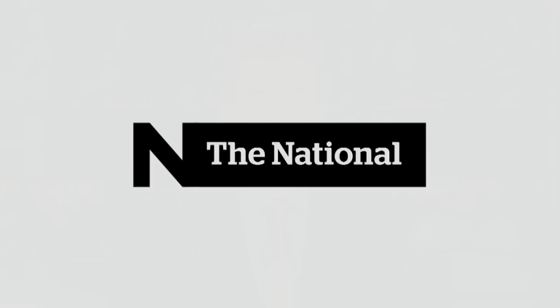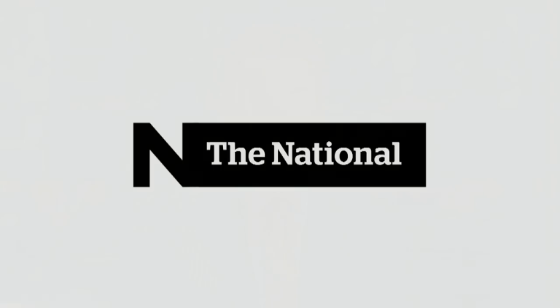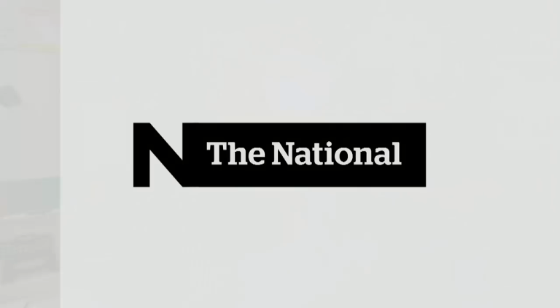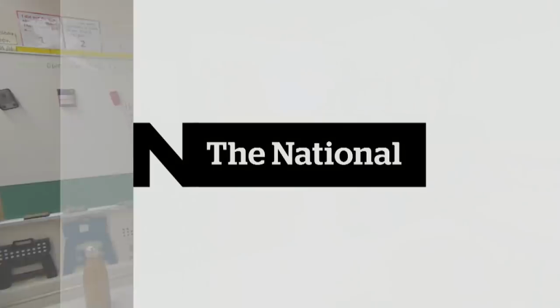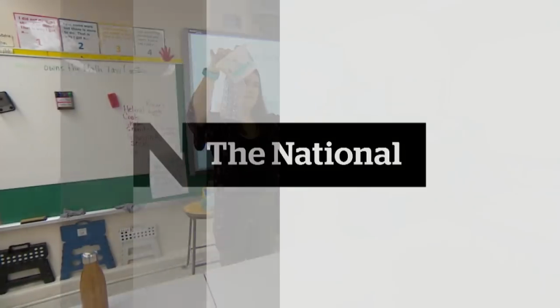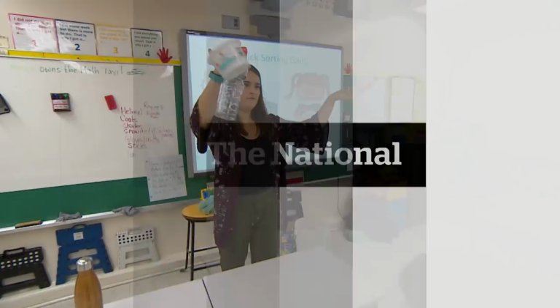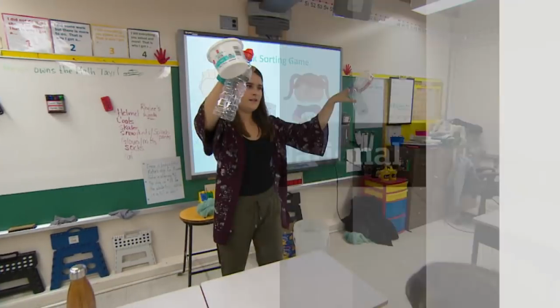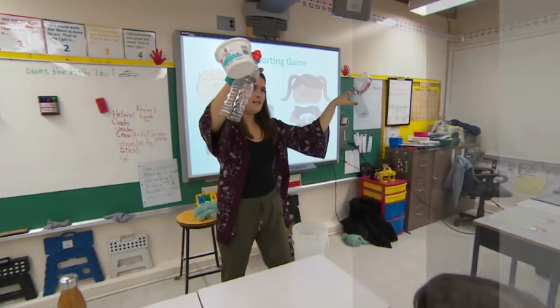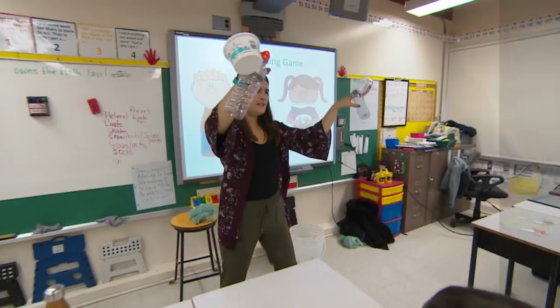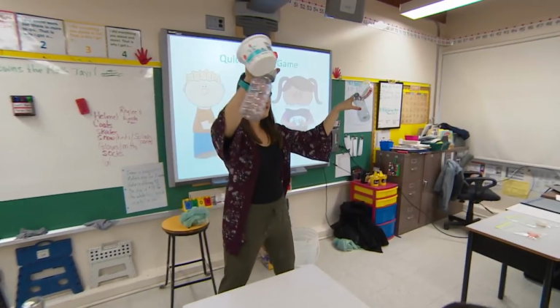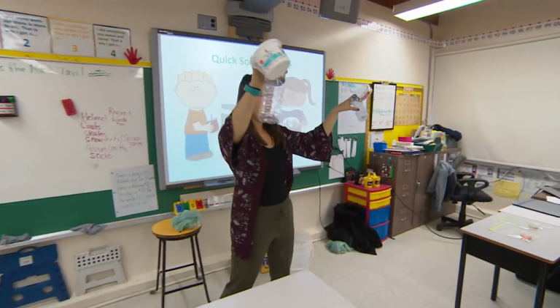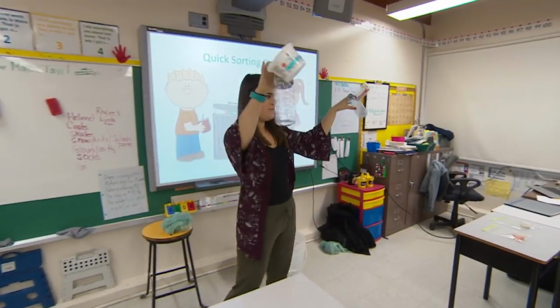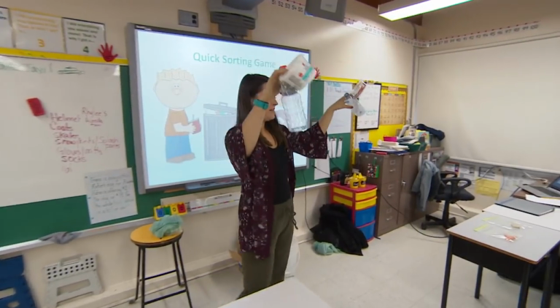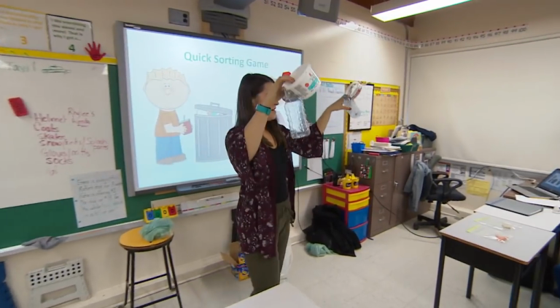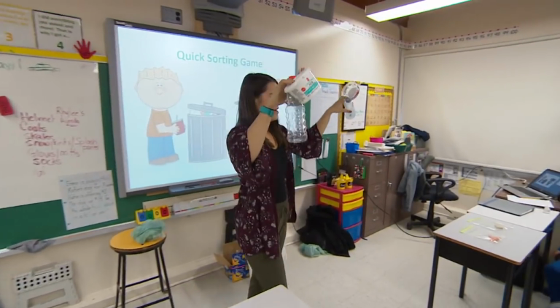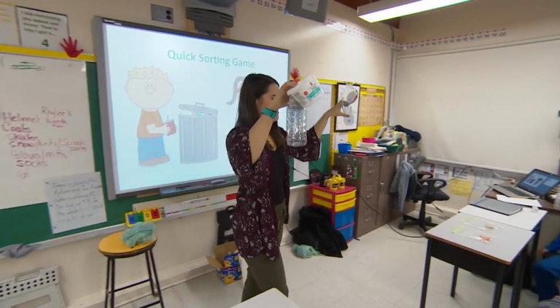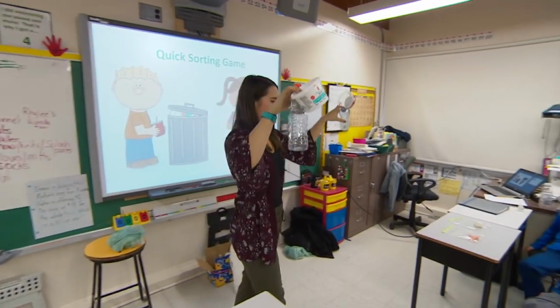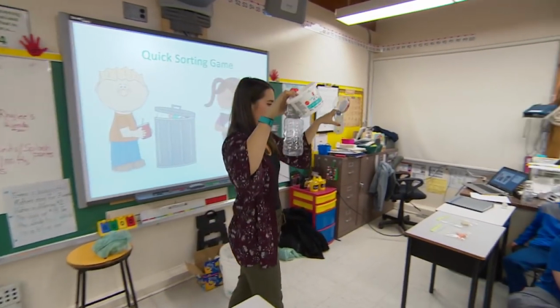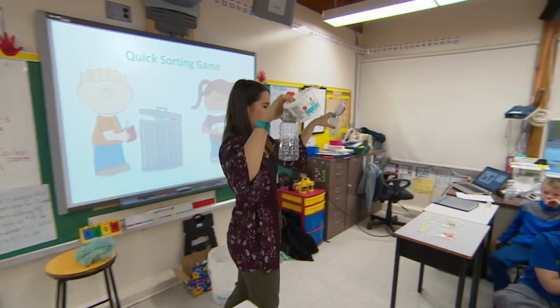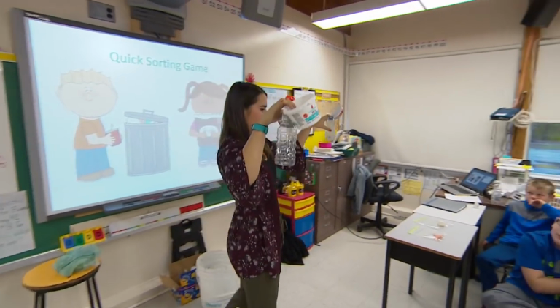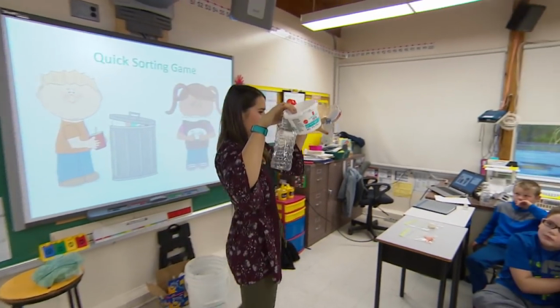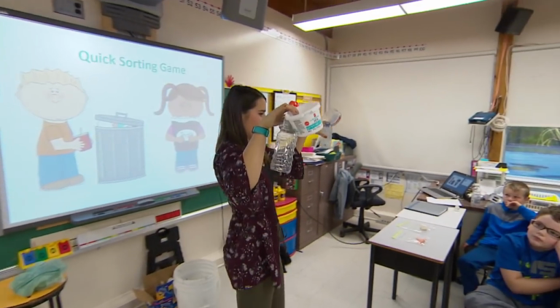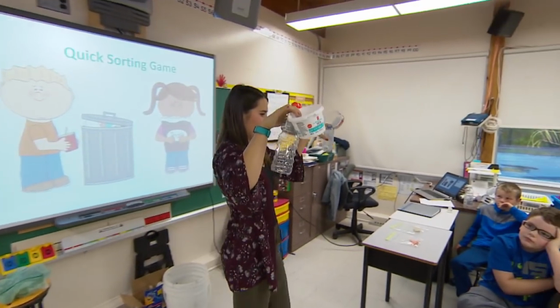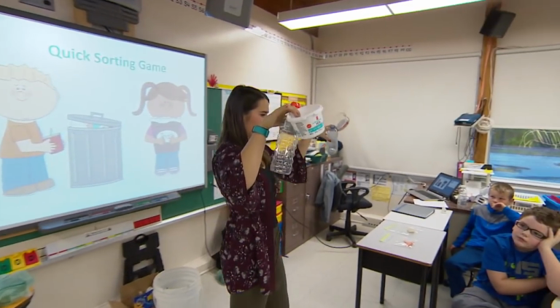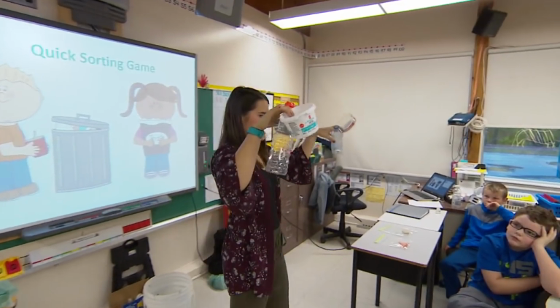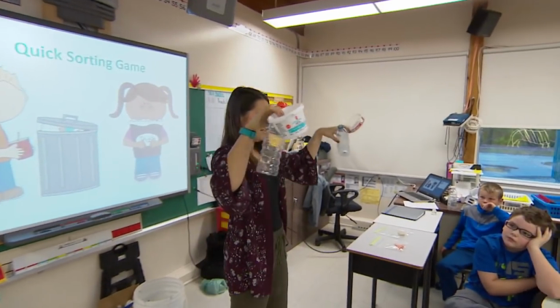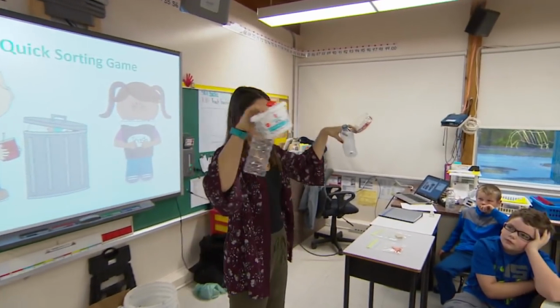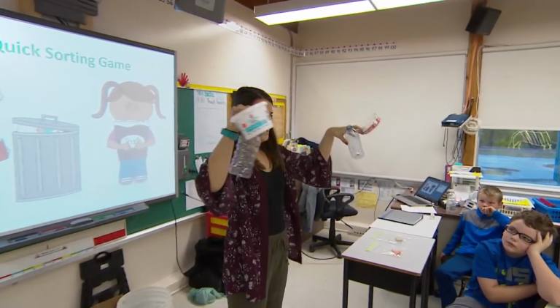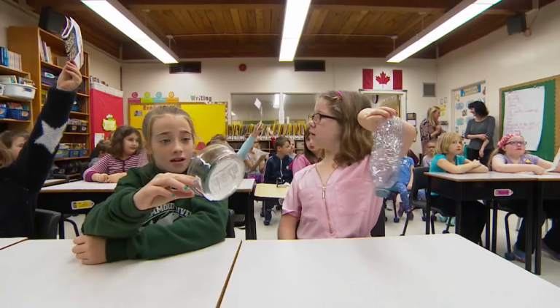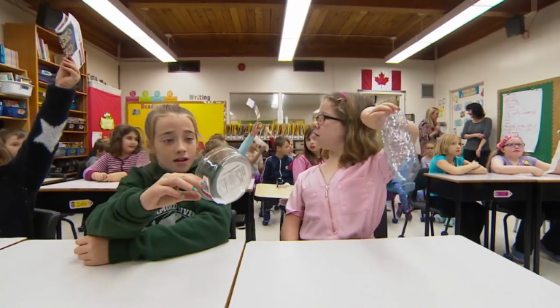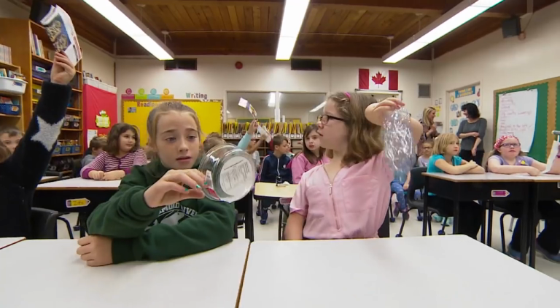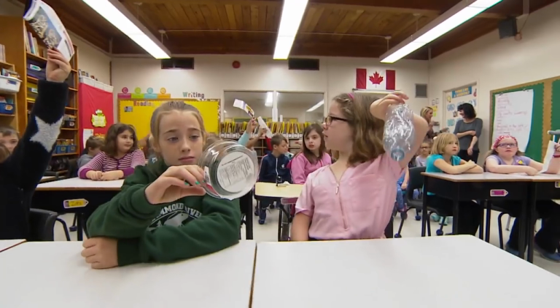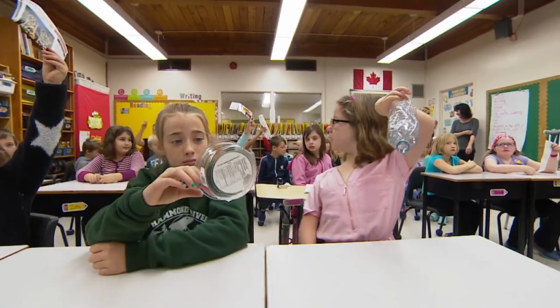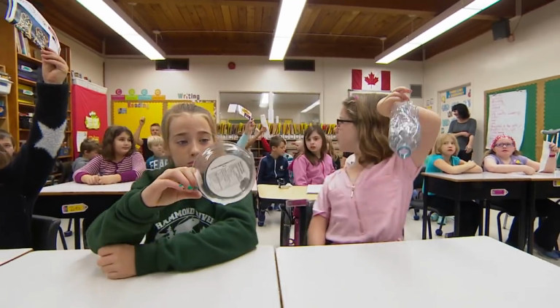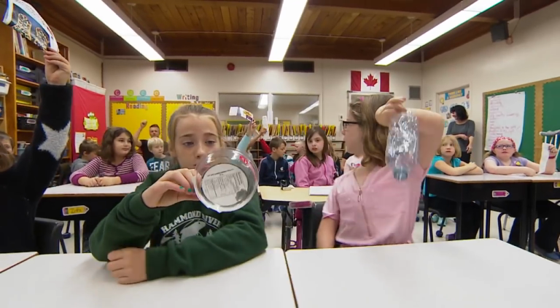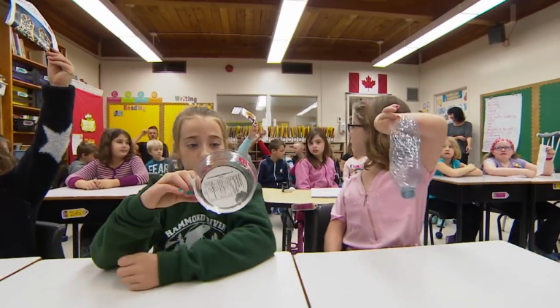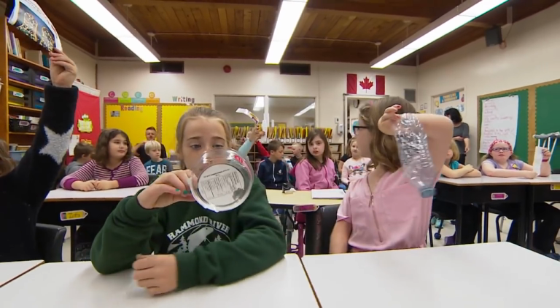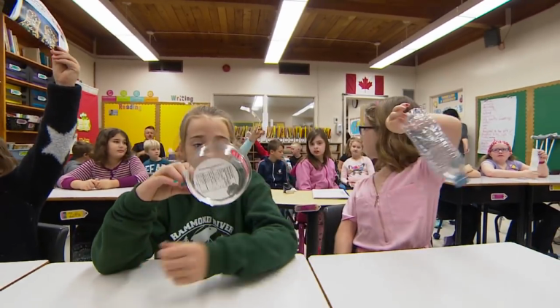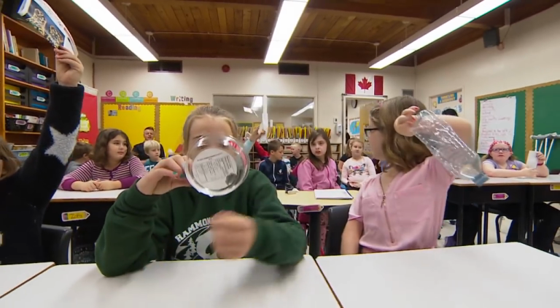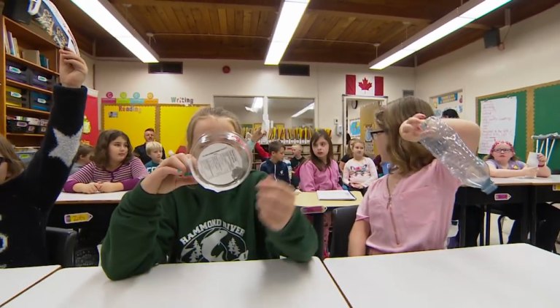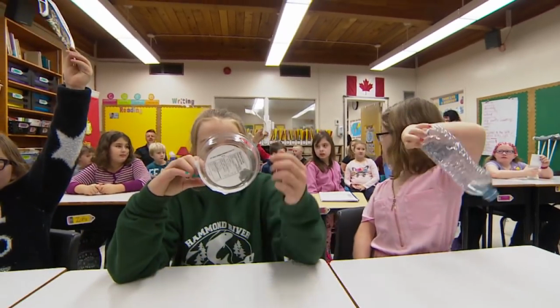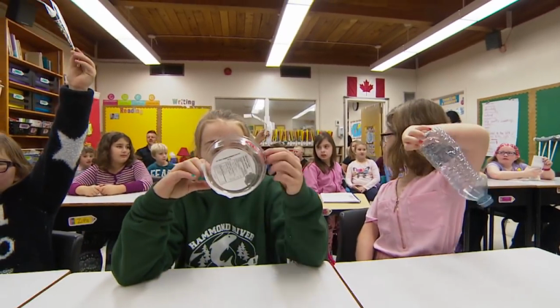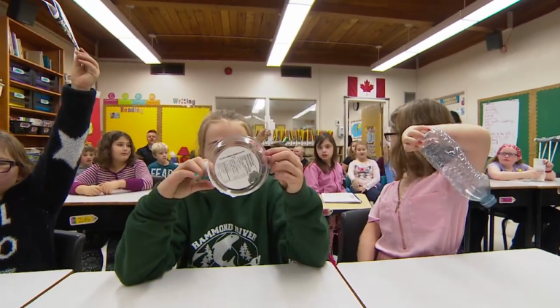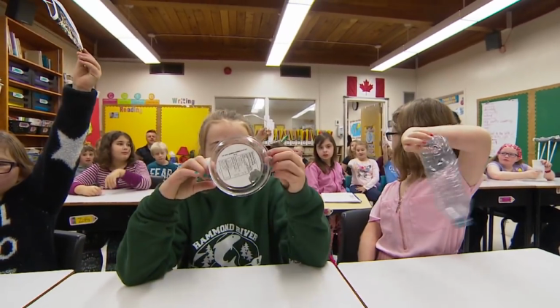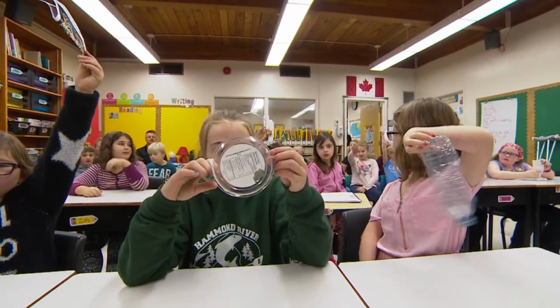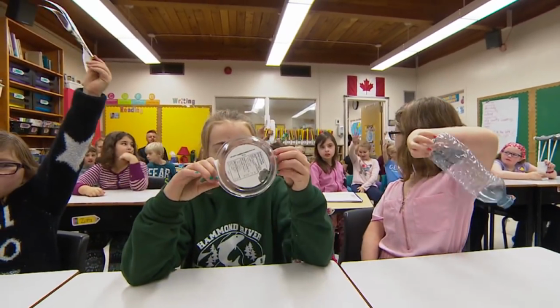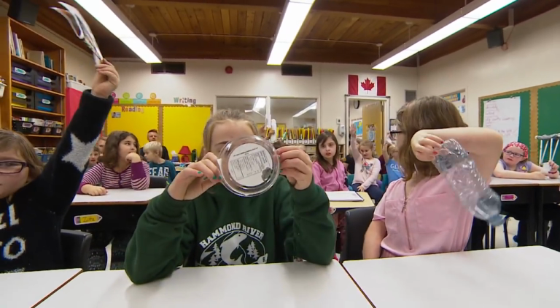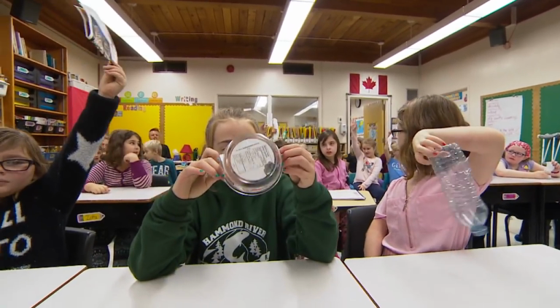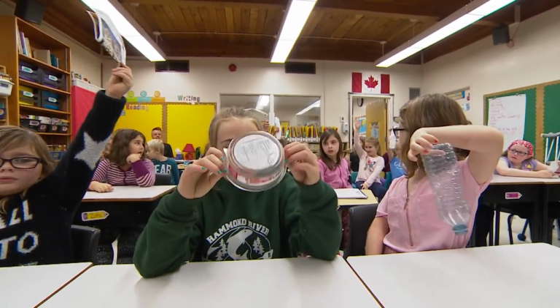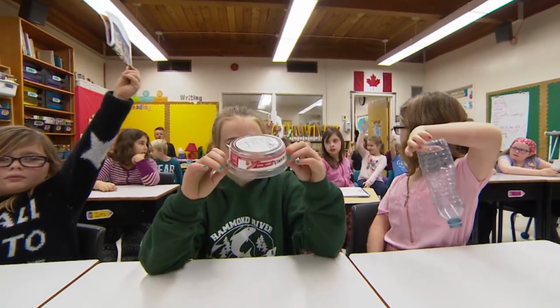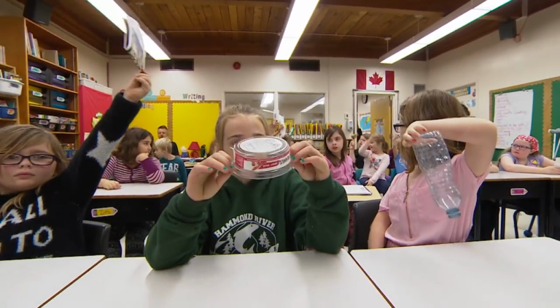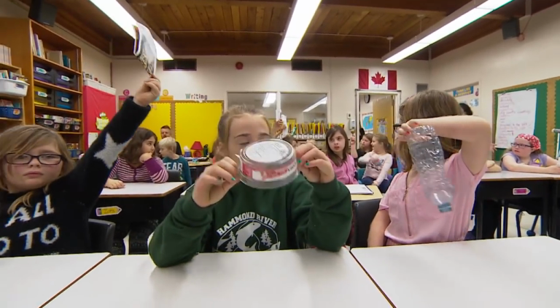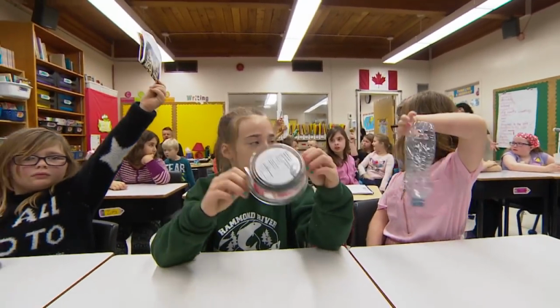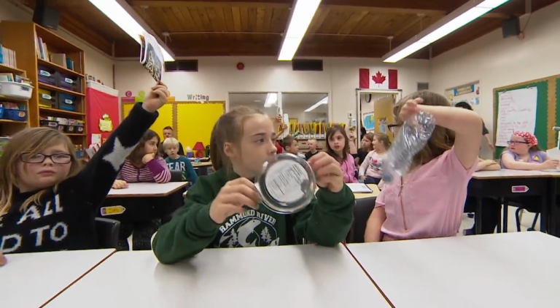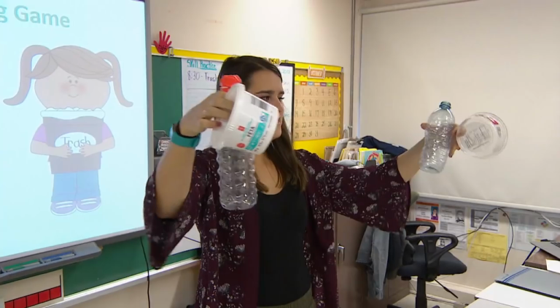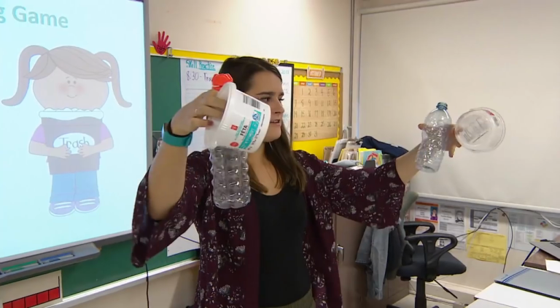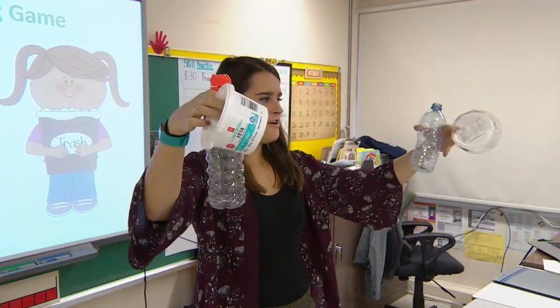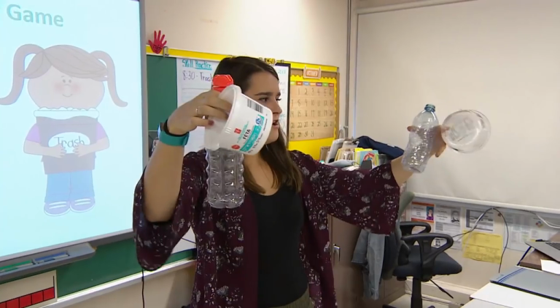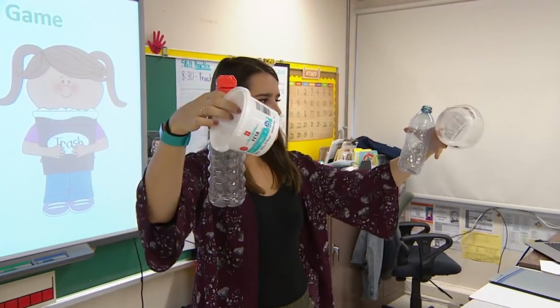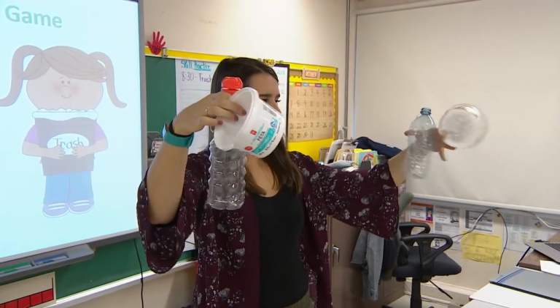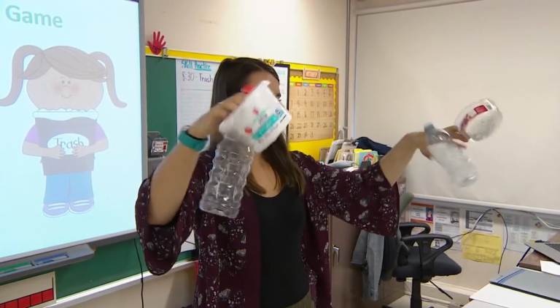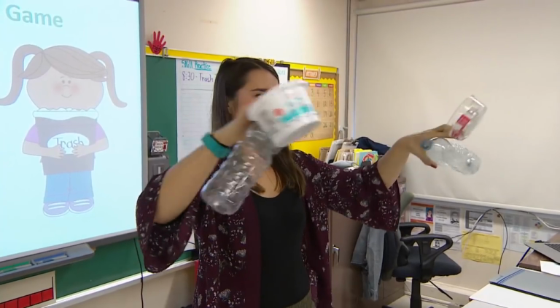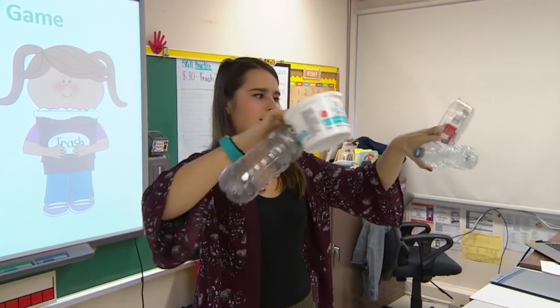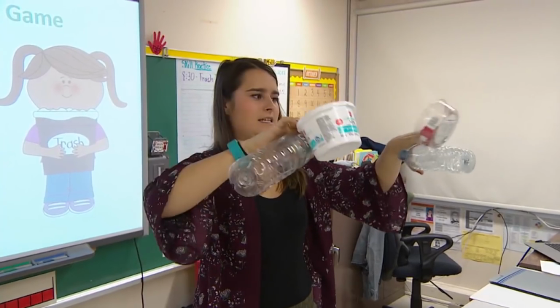What do these all have in common? Plastic. They're all plastic. Plastic! You're right, they're all plastic.